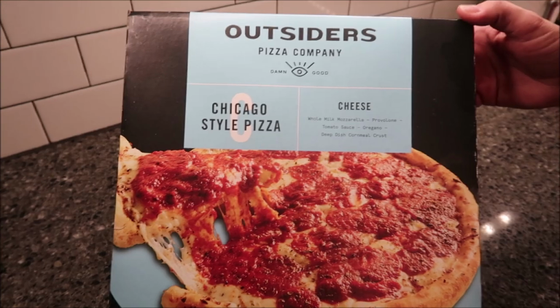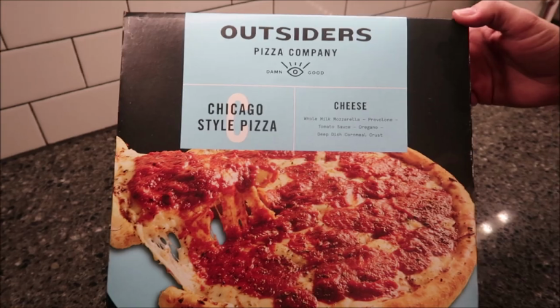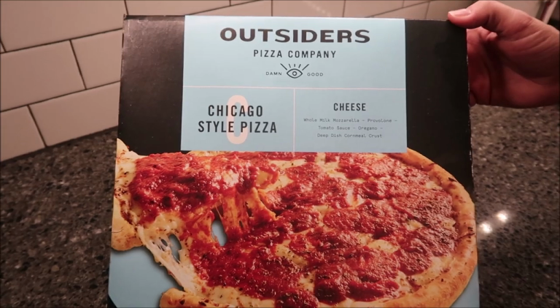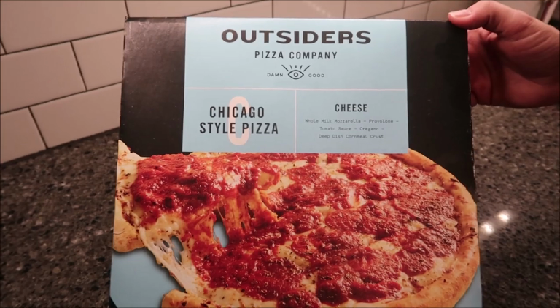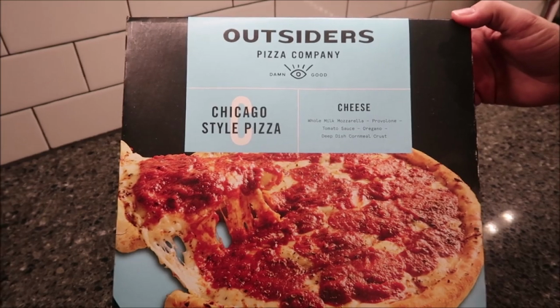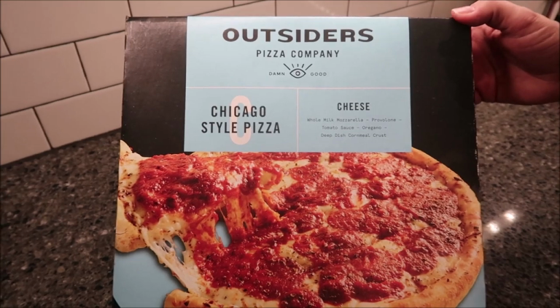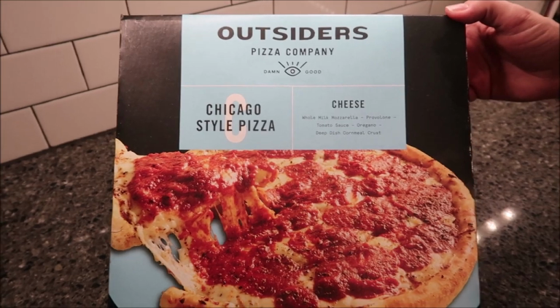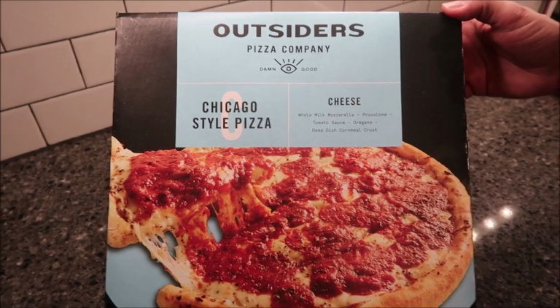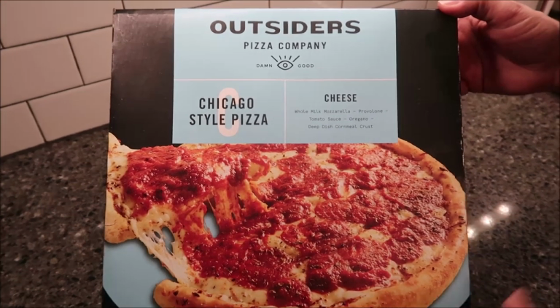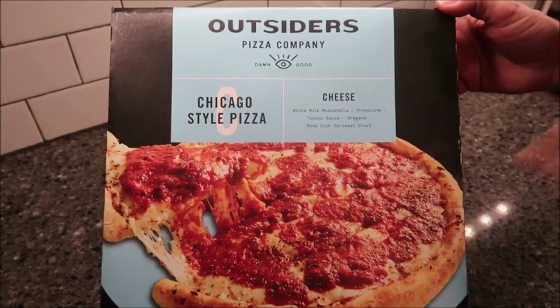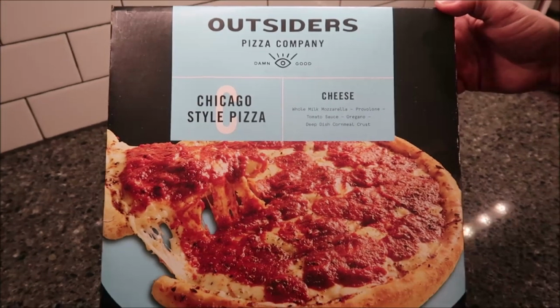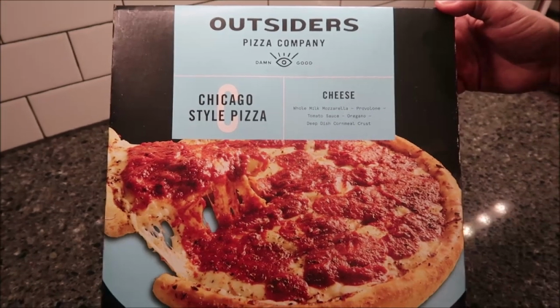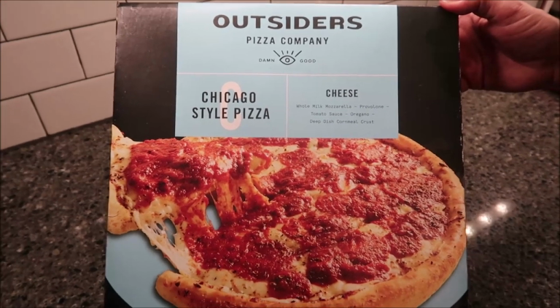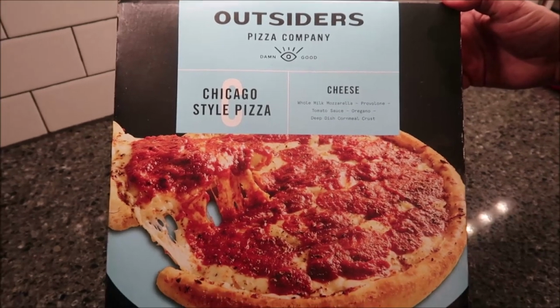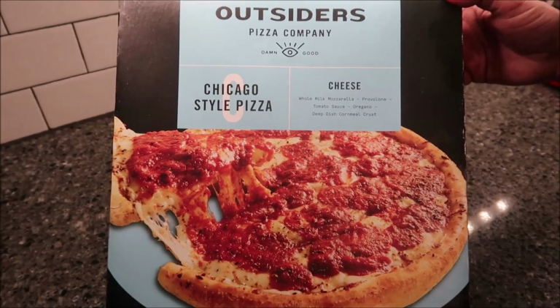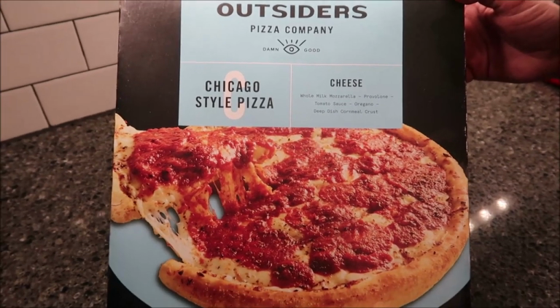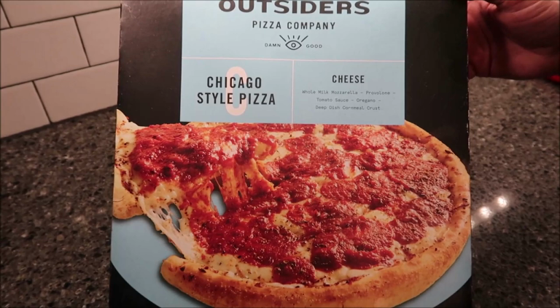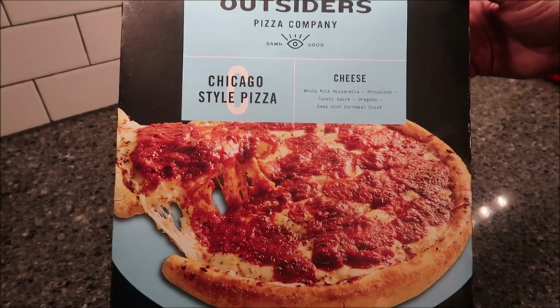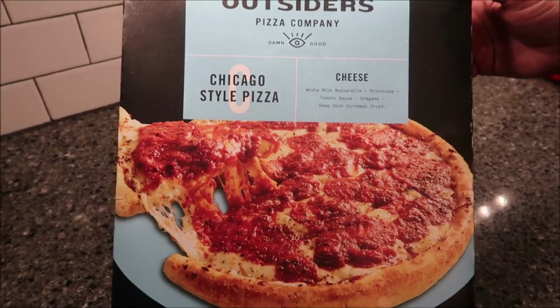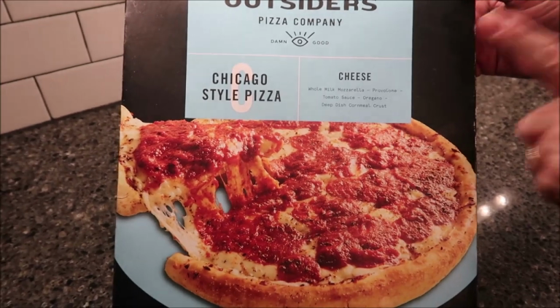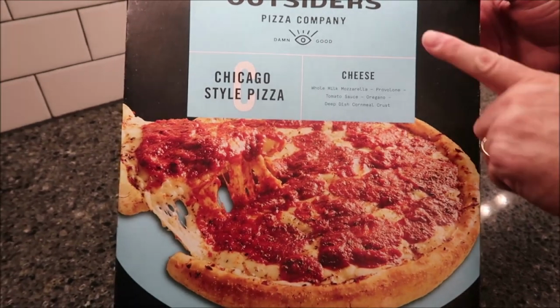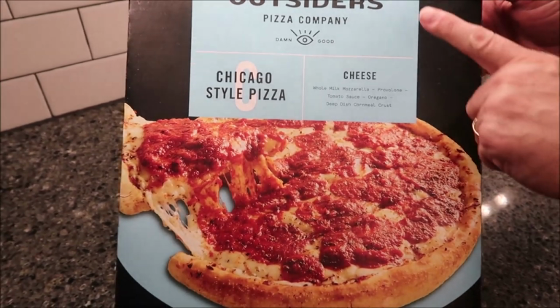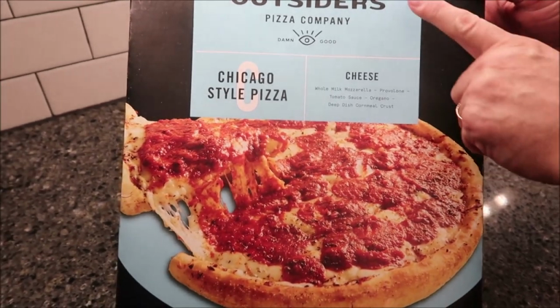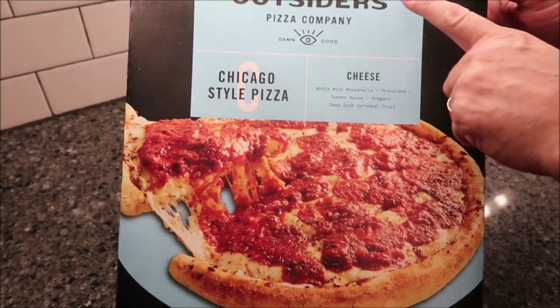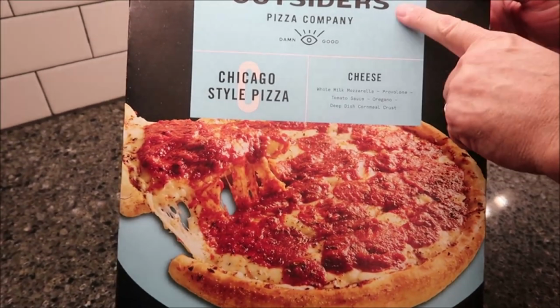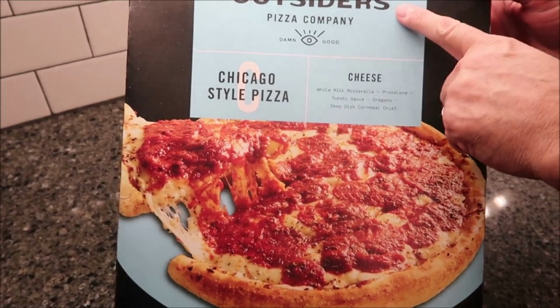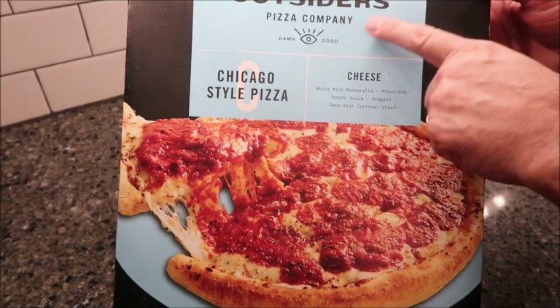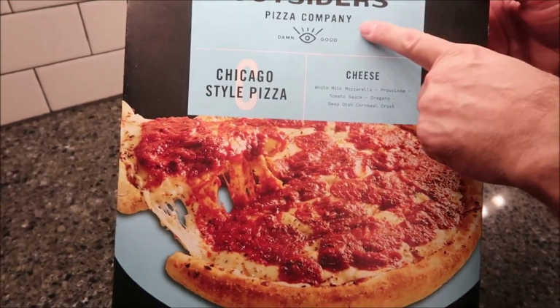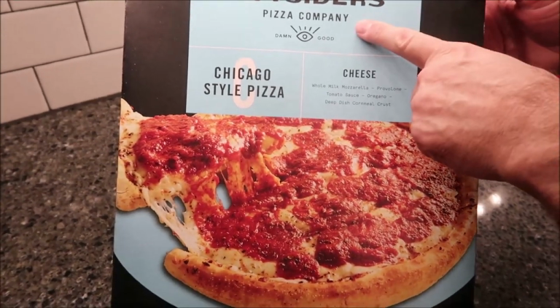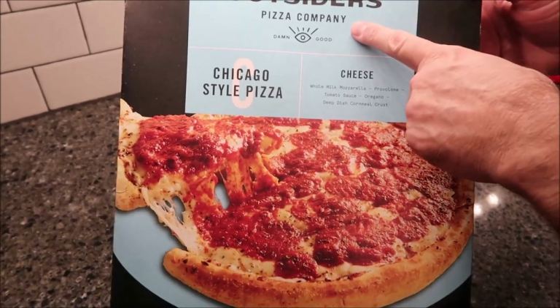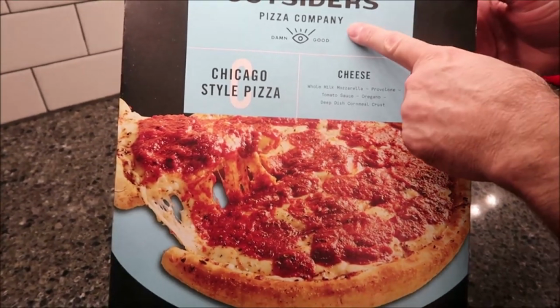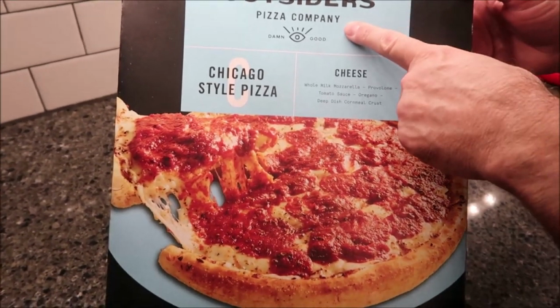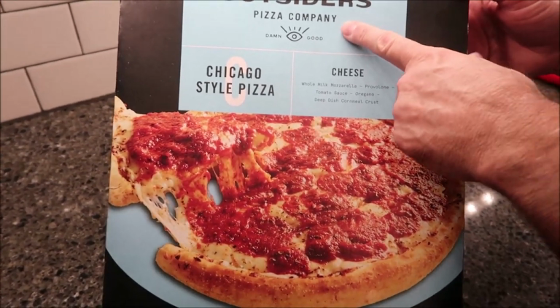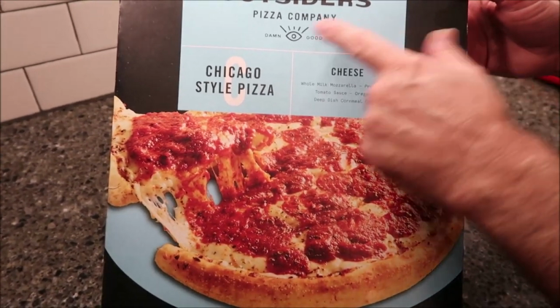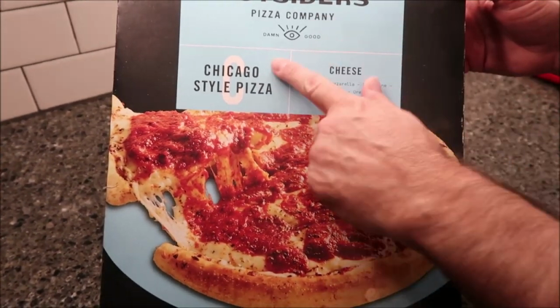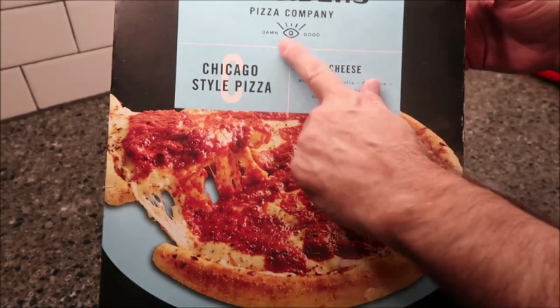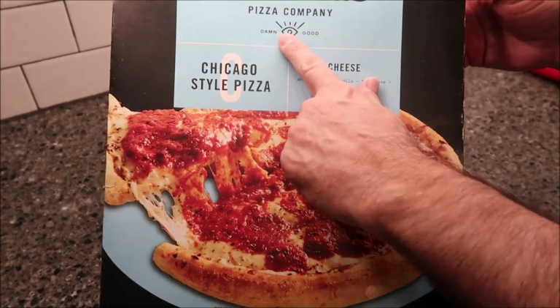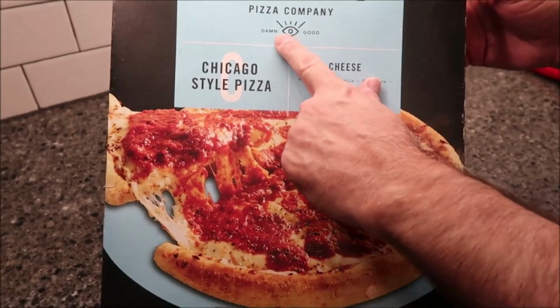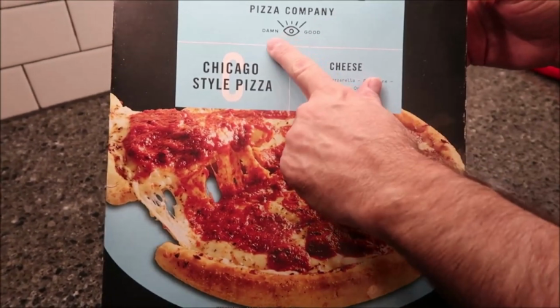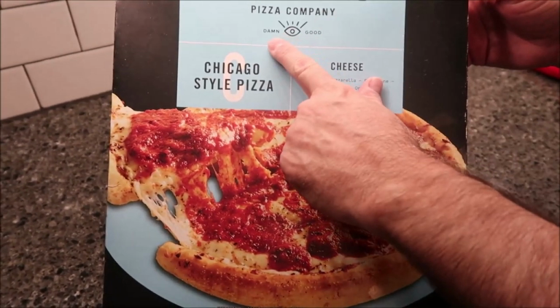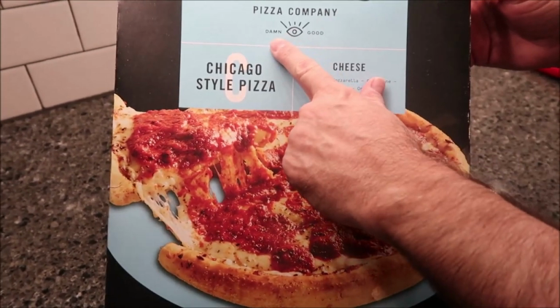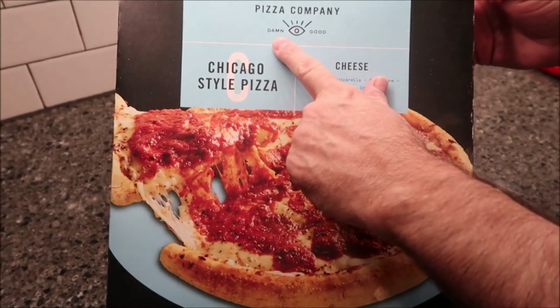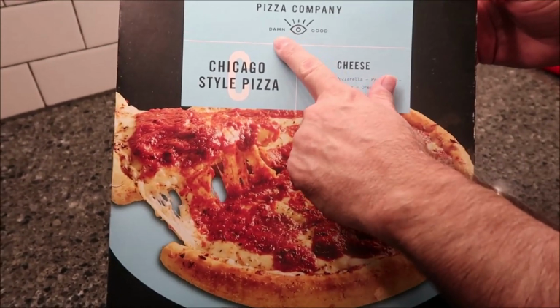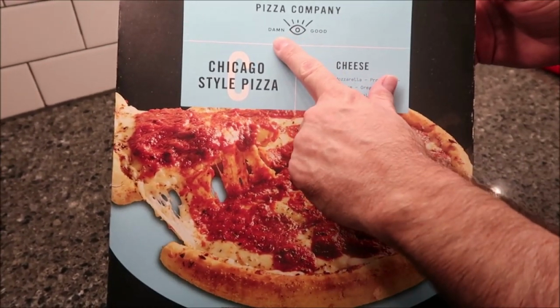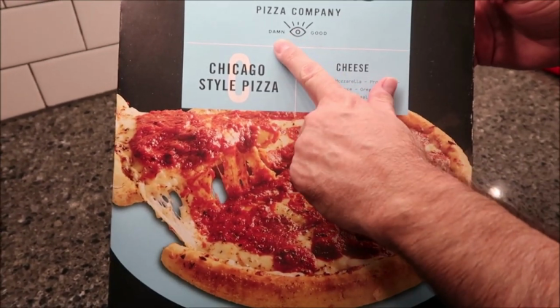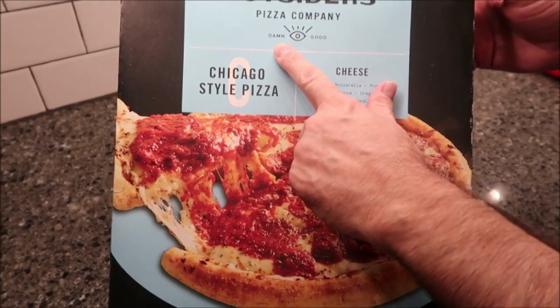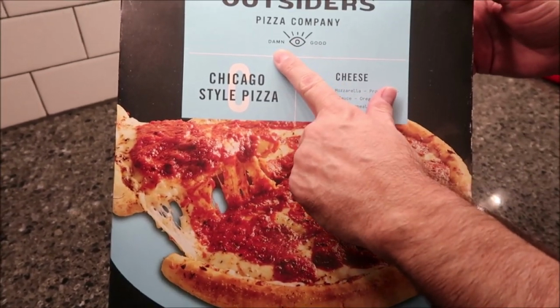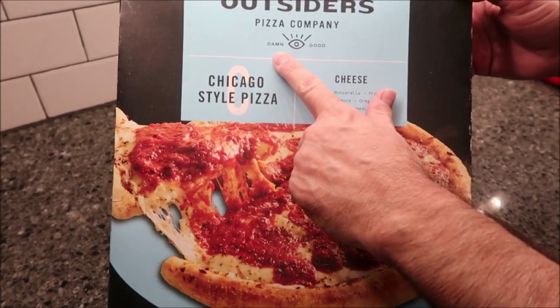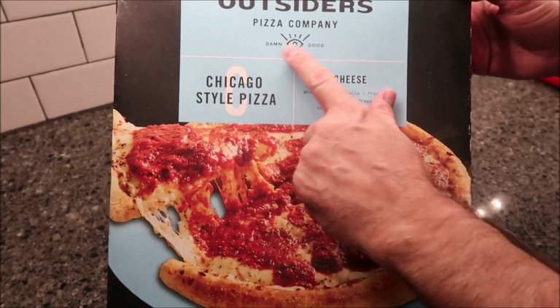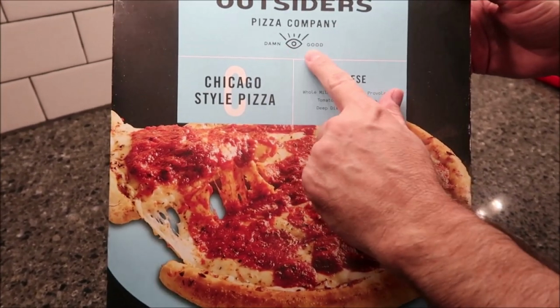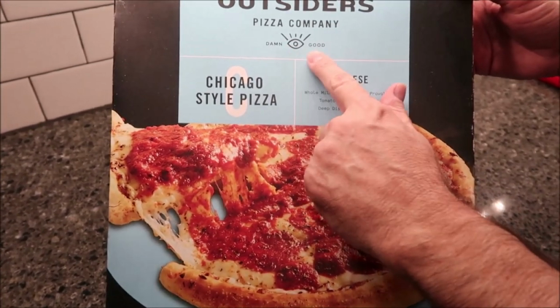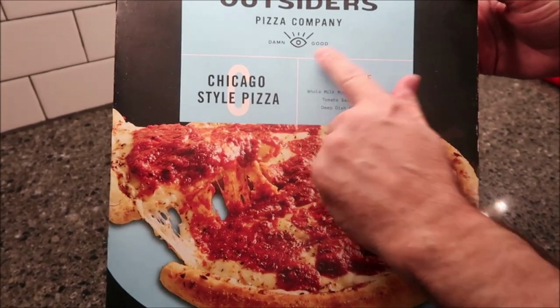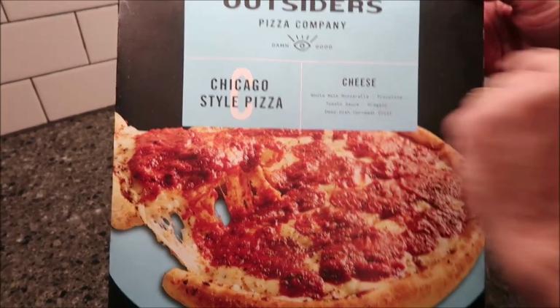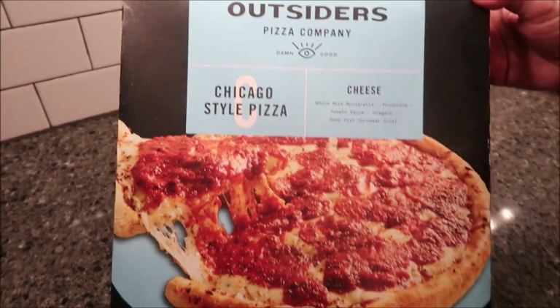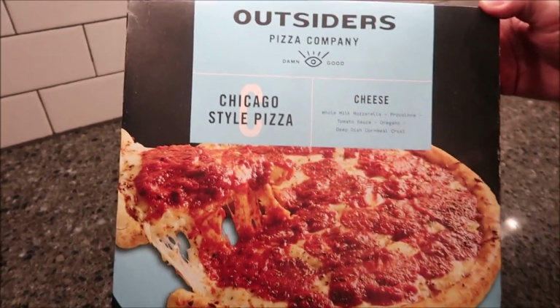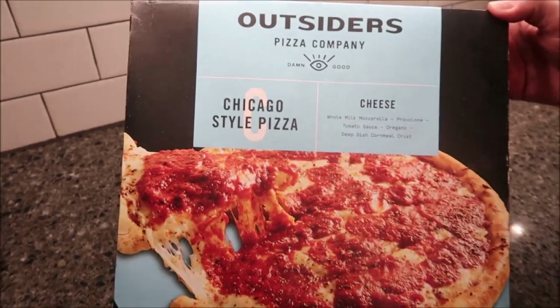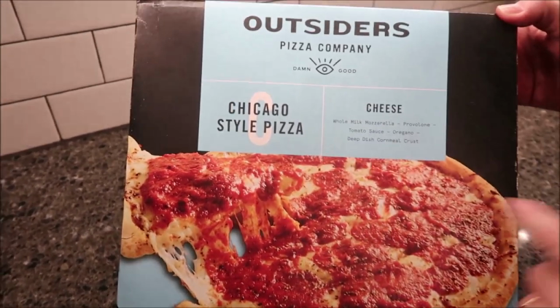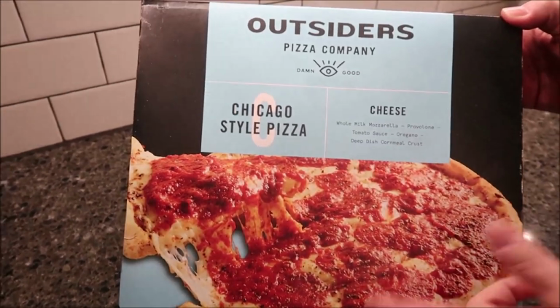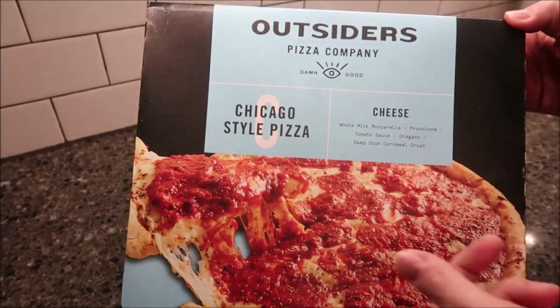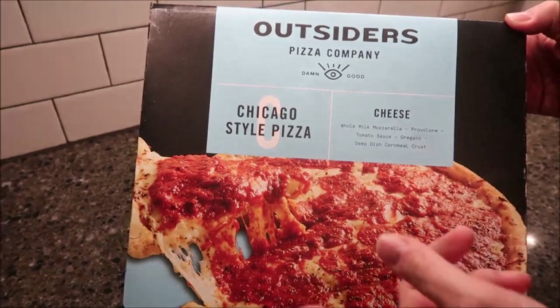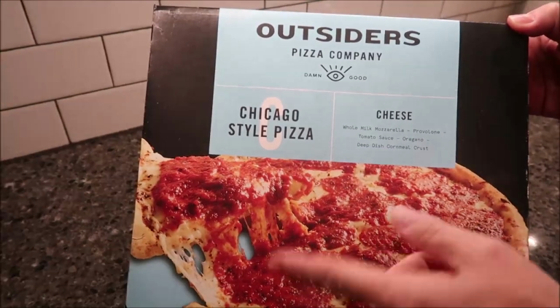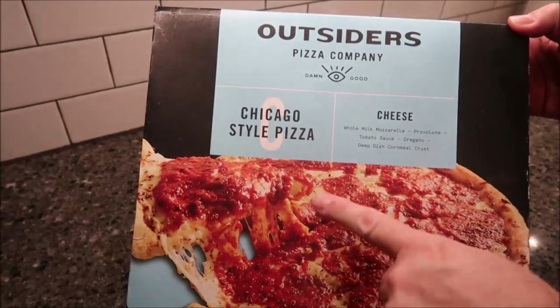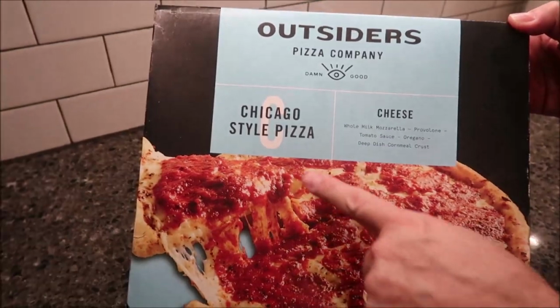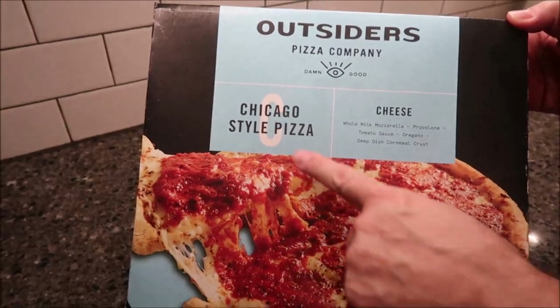Hey guys, tonight for dinner, me and Tammy are going to try this Outsiders Pizza Company. It says it's damn good — we're going to see if it's damn good or not.